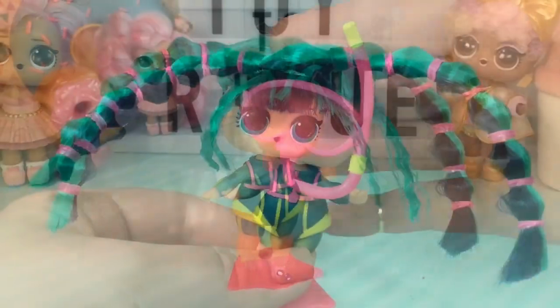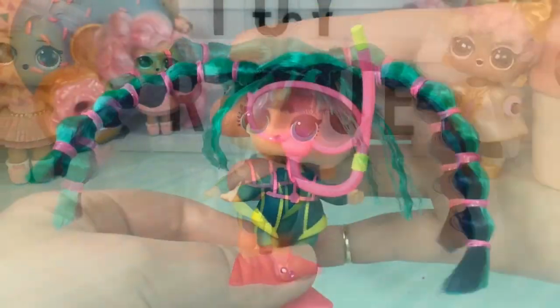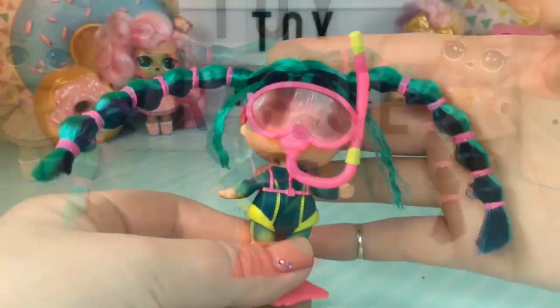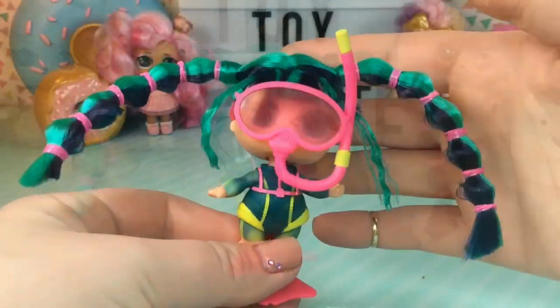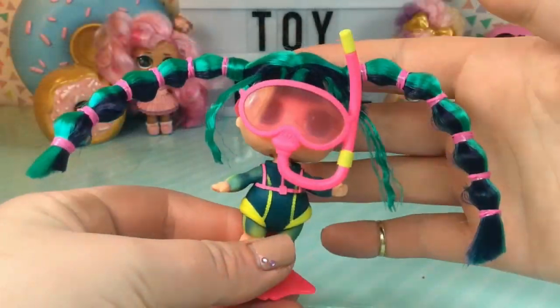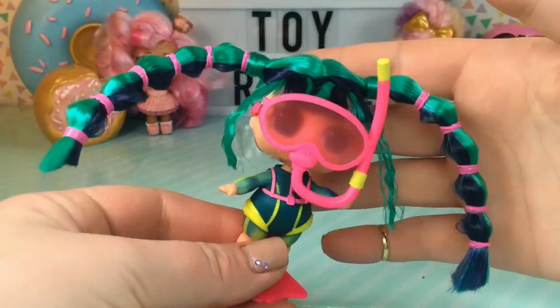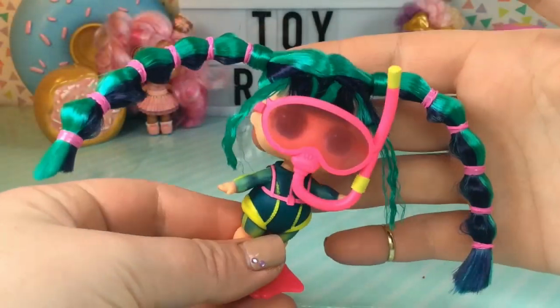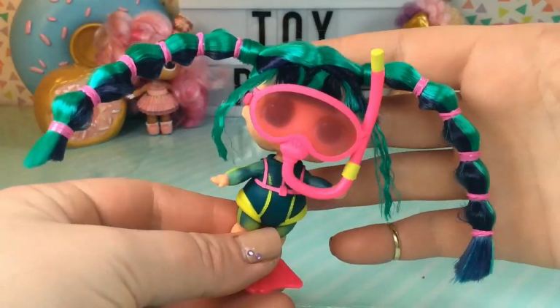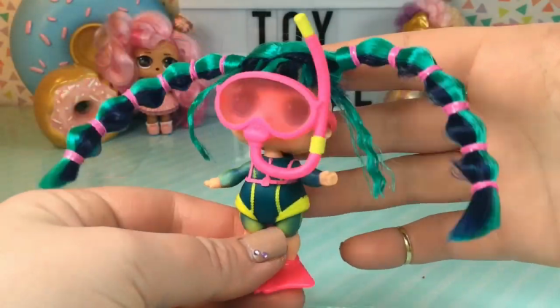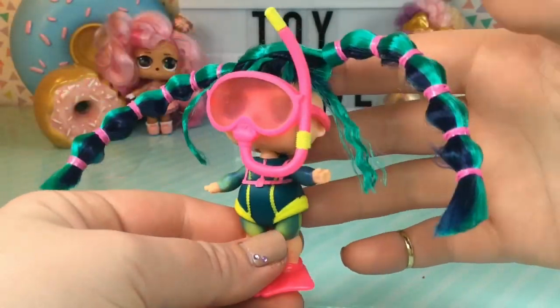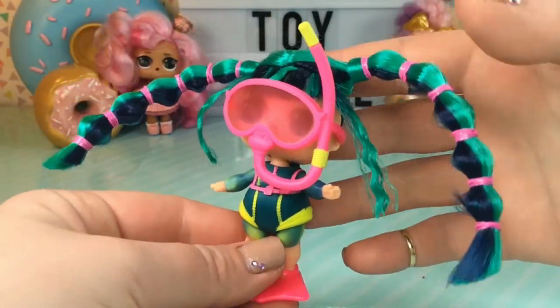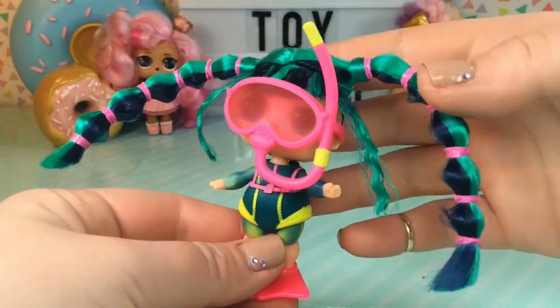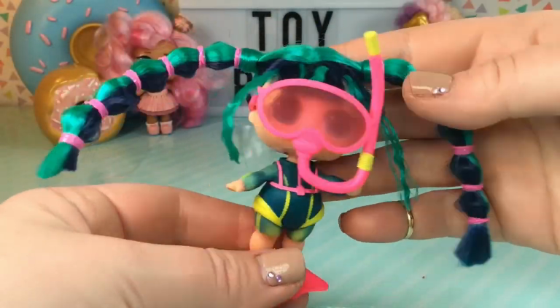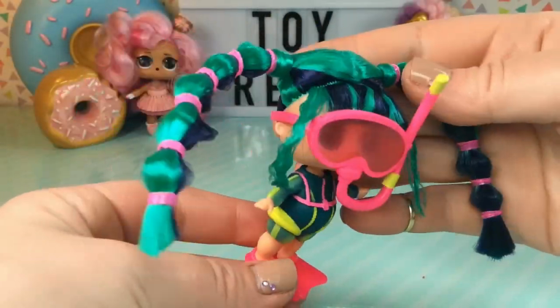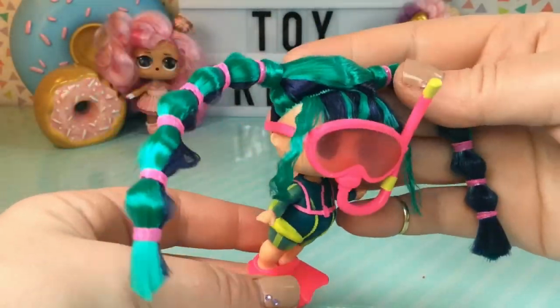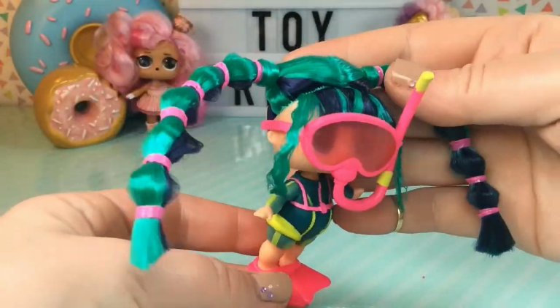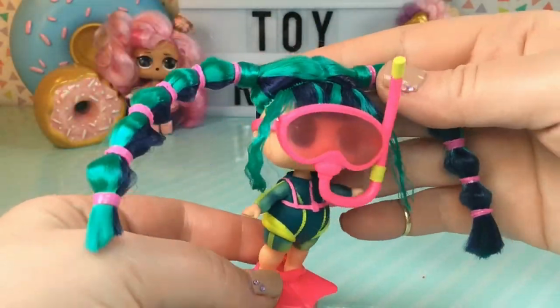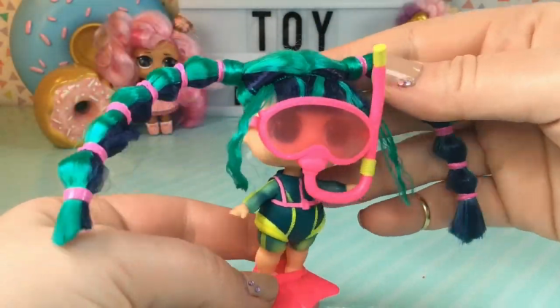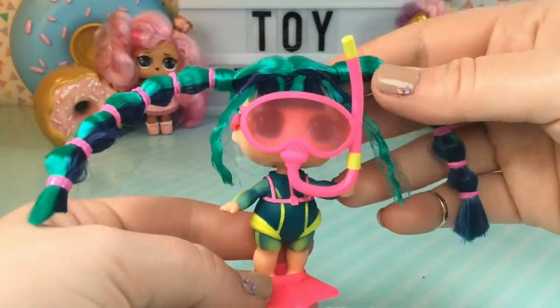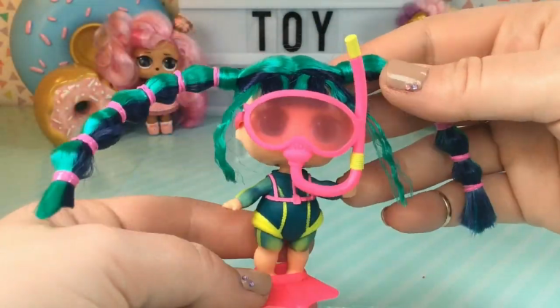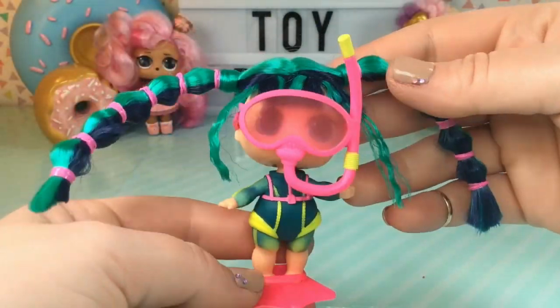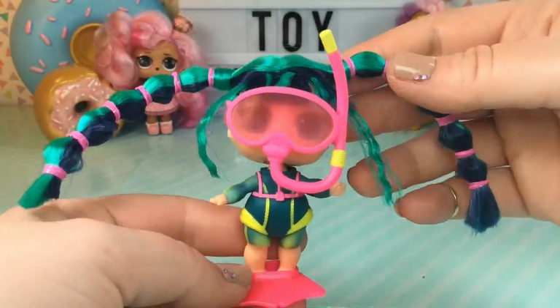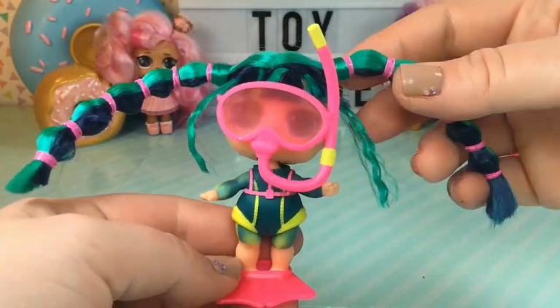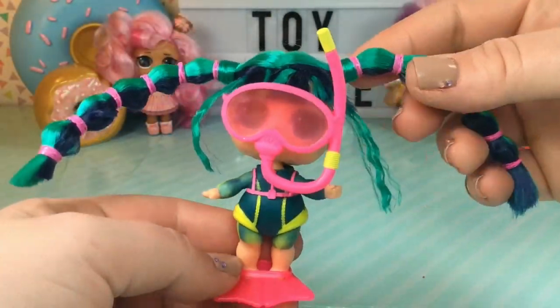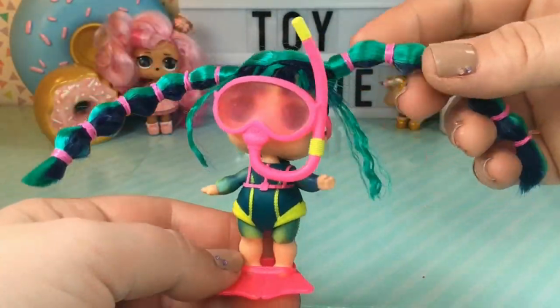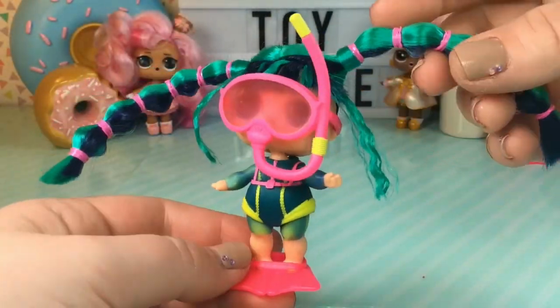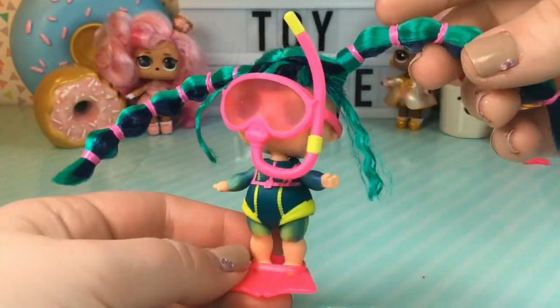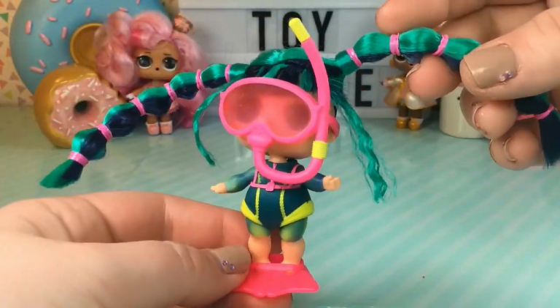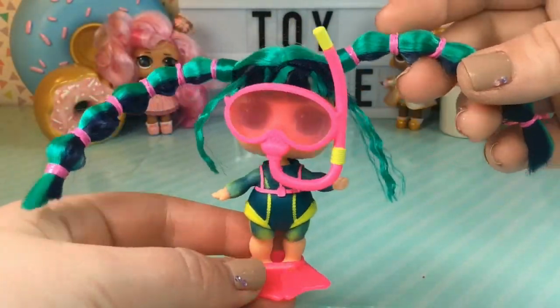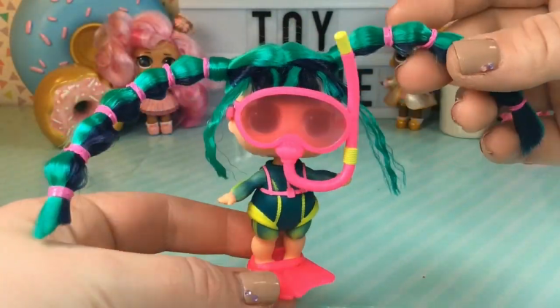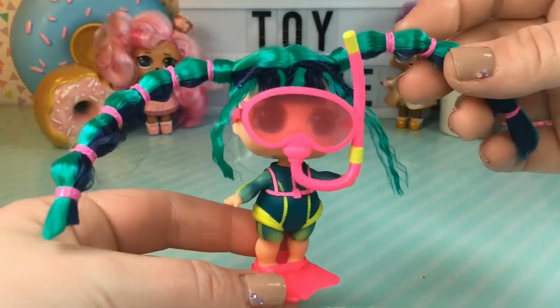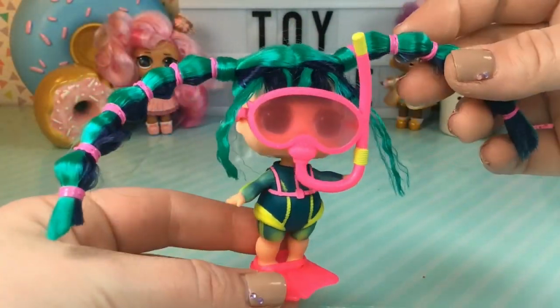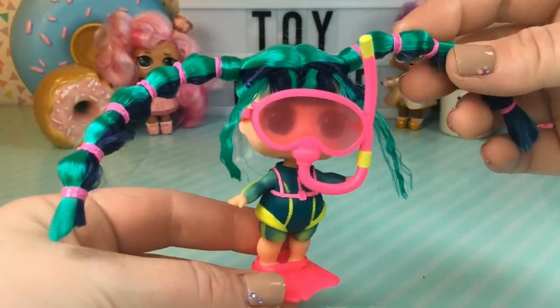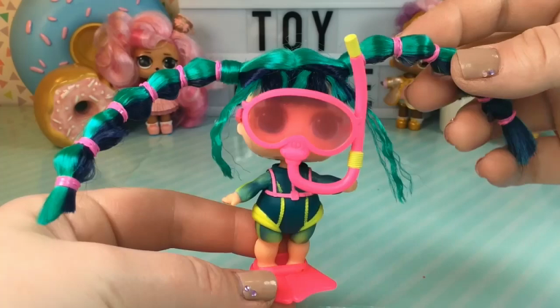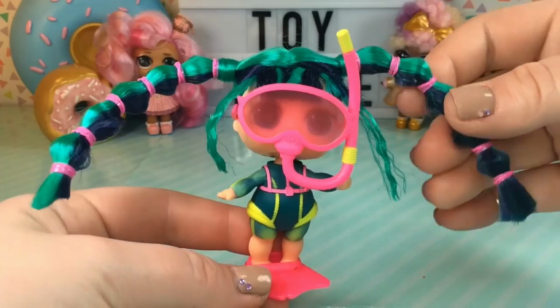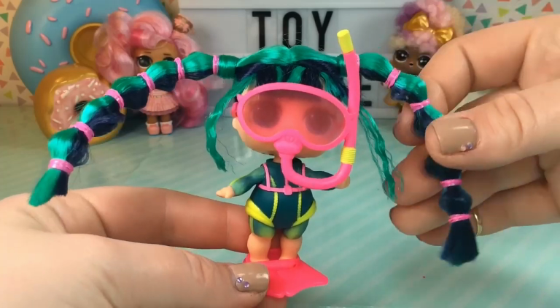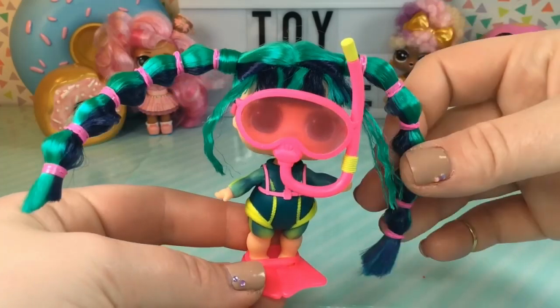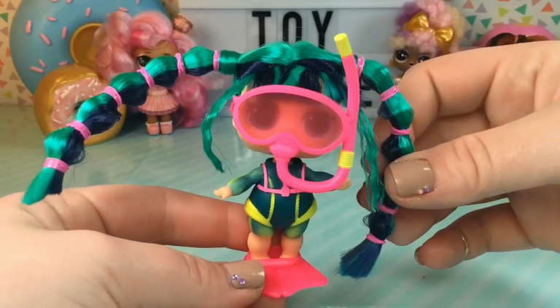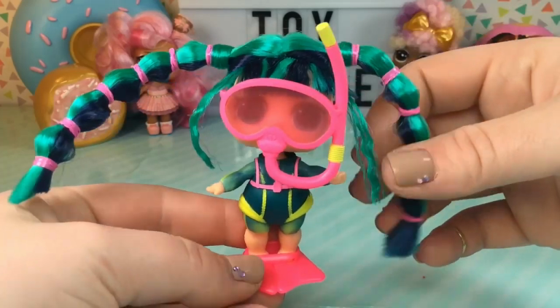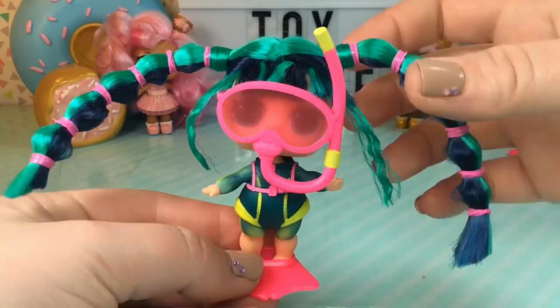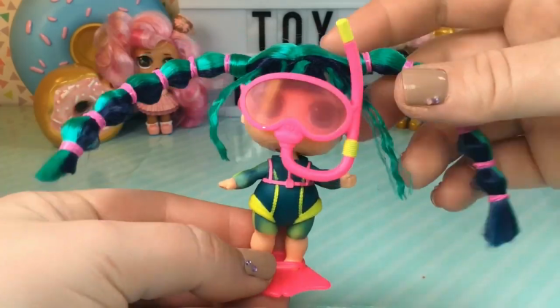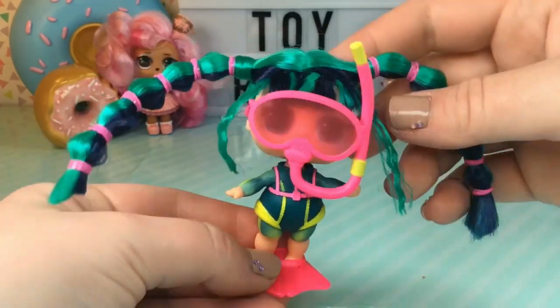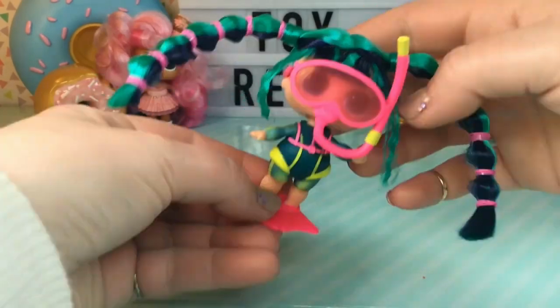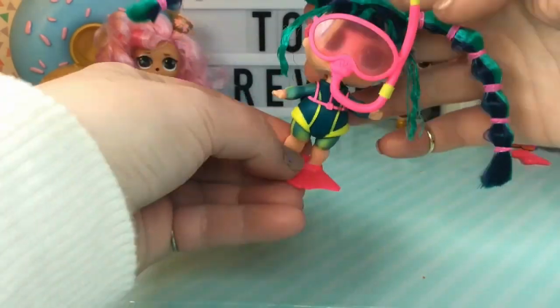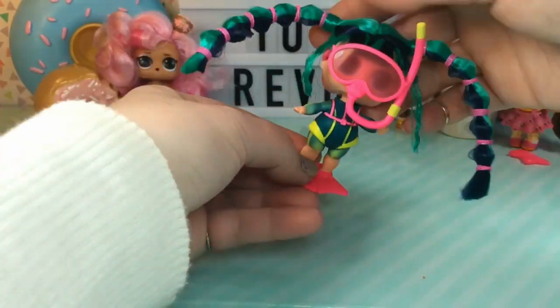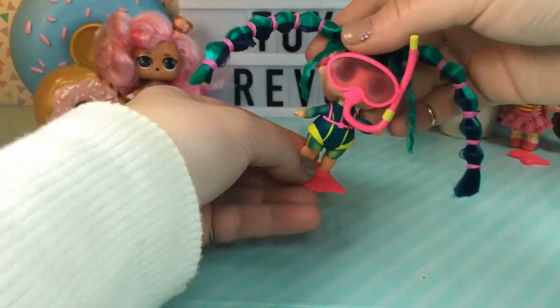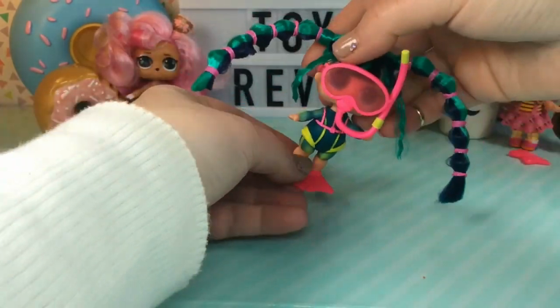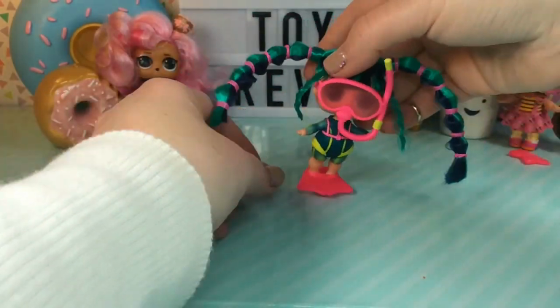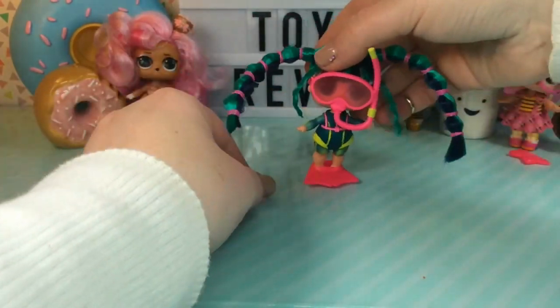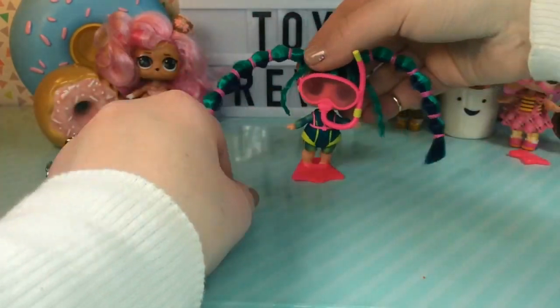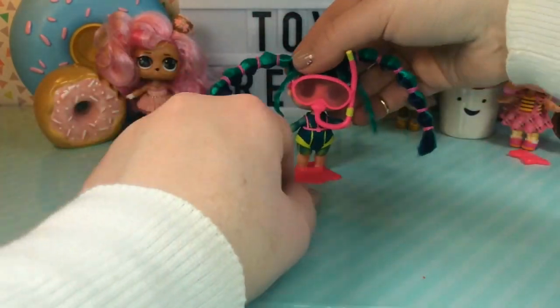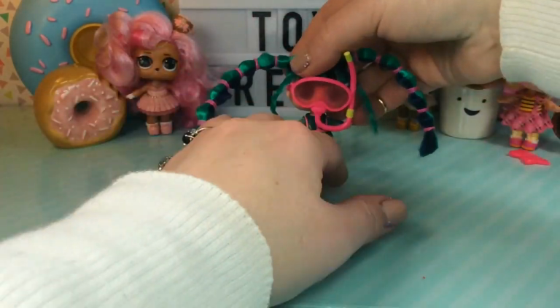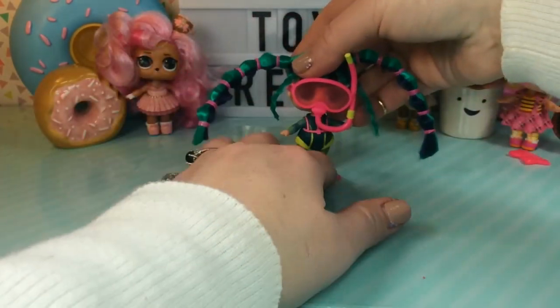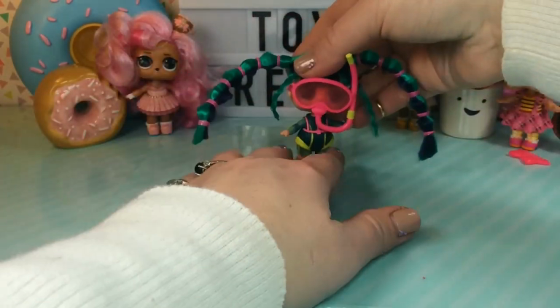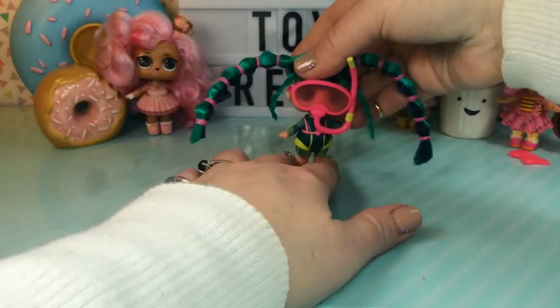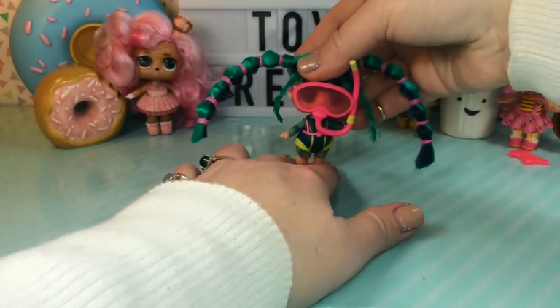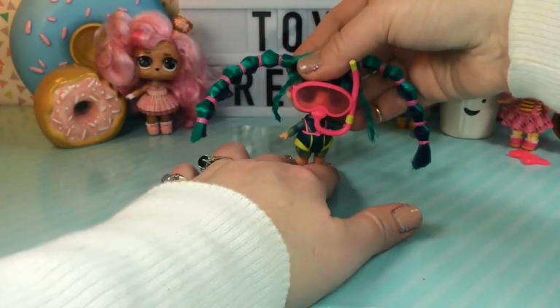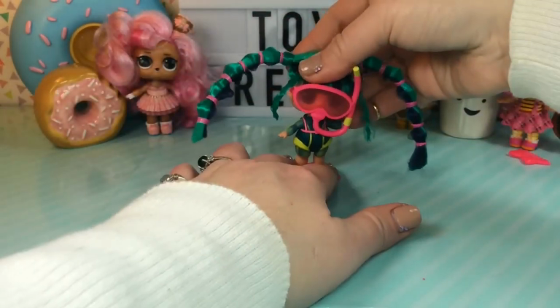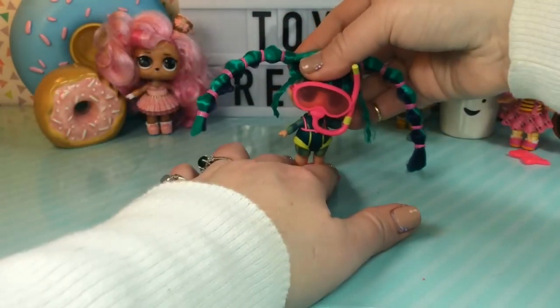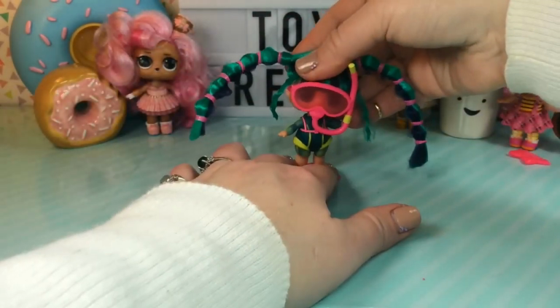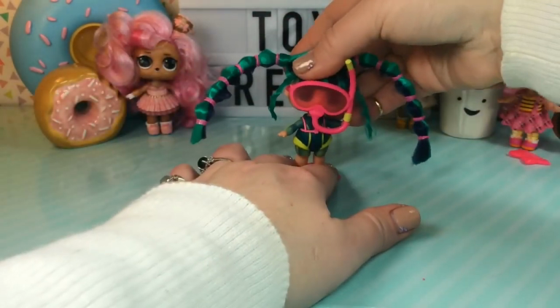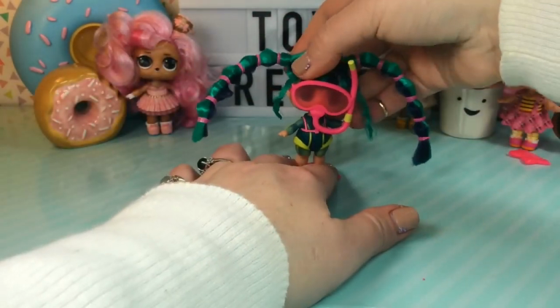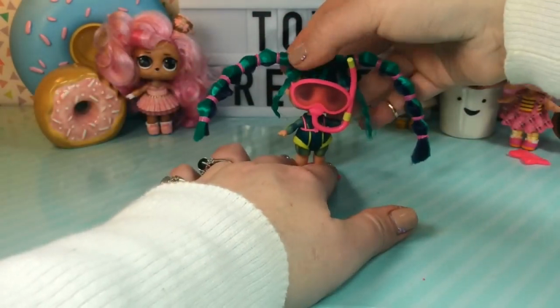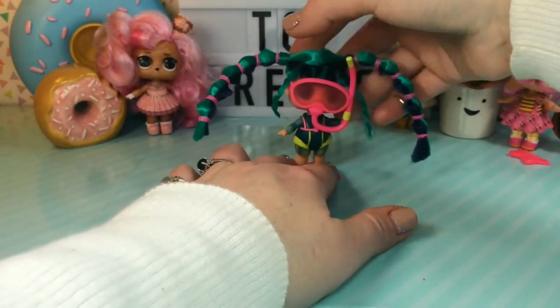And here she is with her snorkel back on. She is just so, so cute guys.